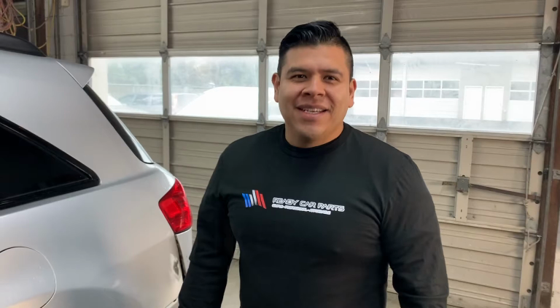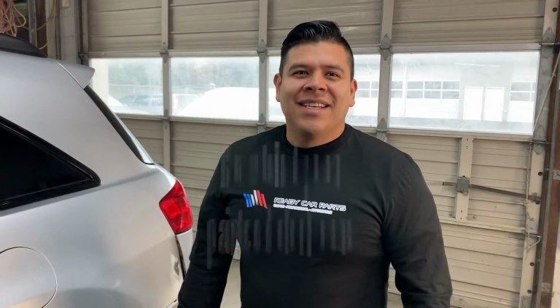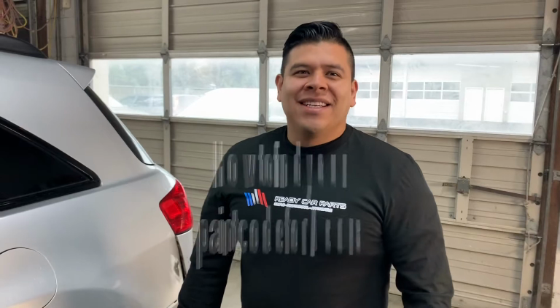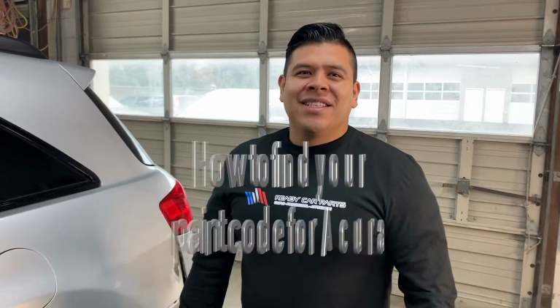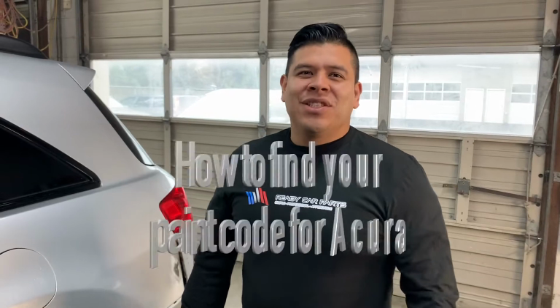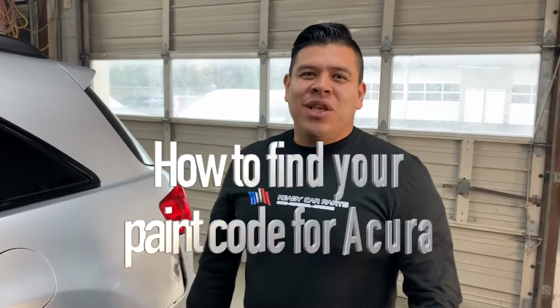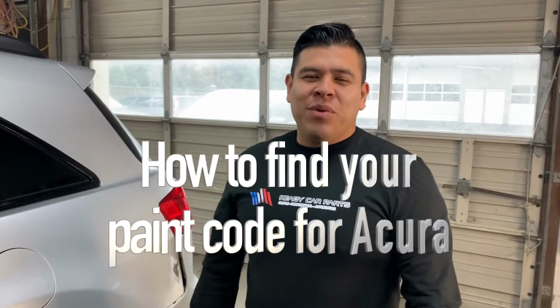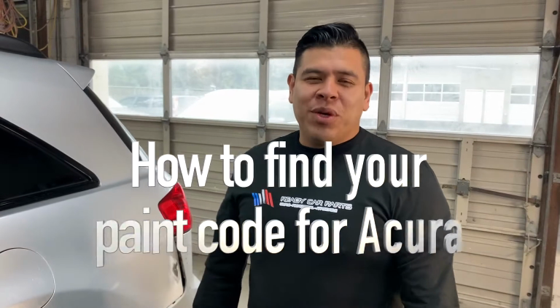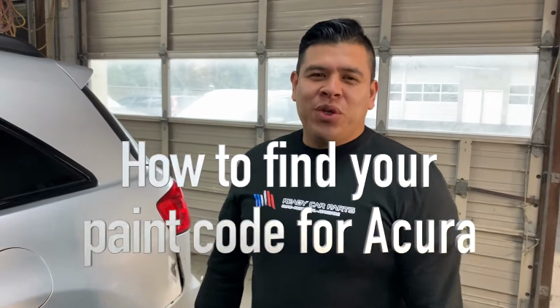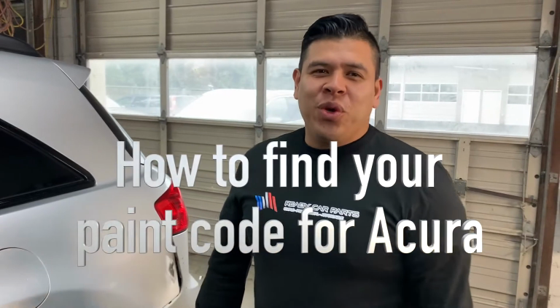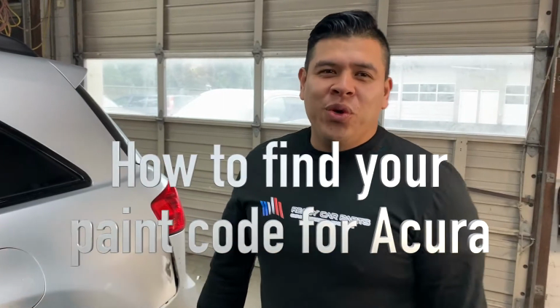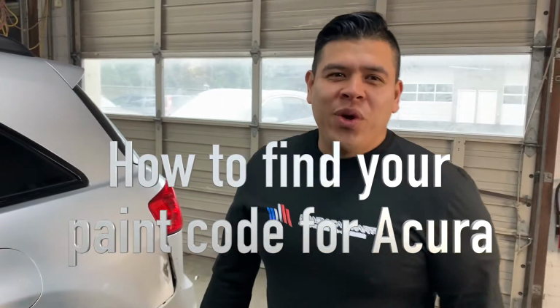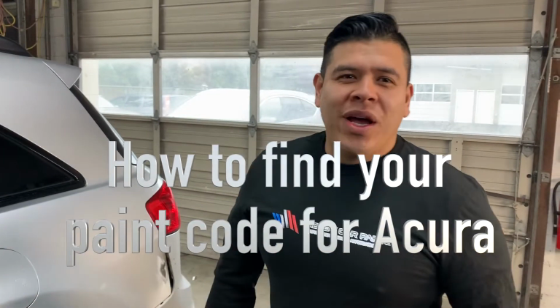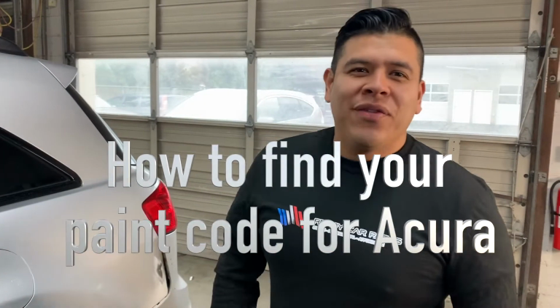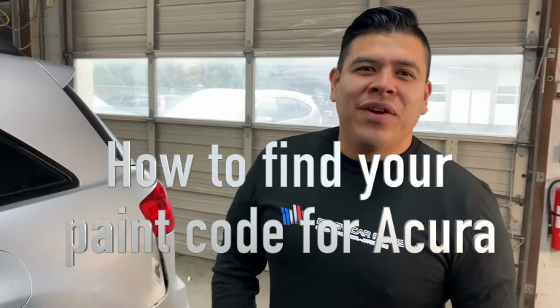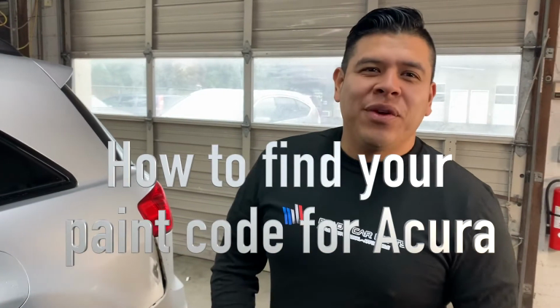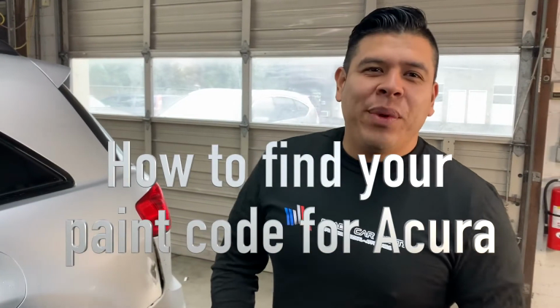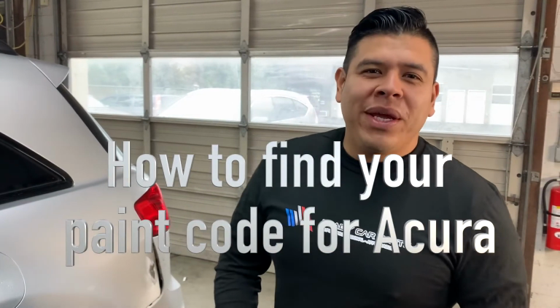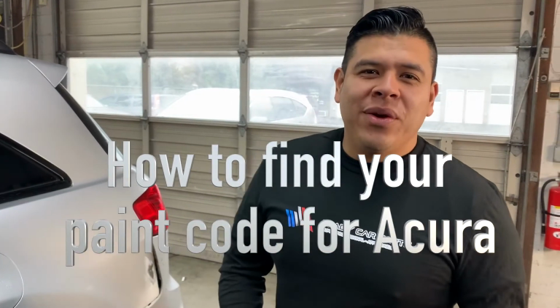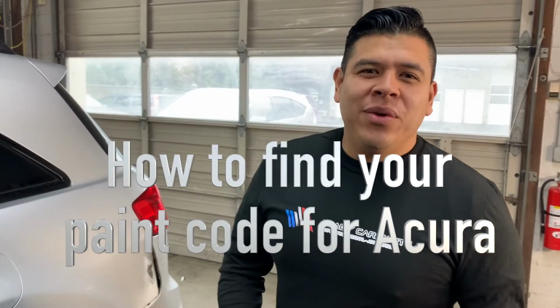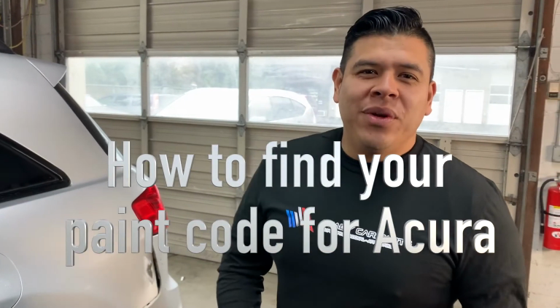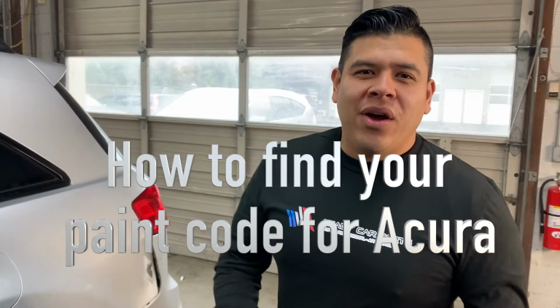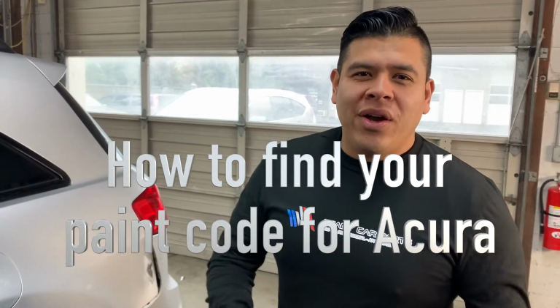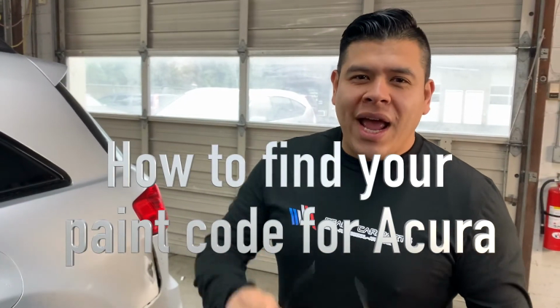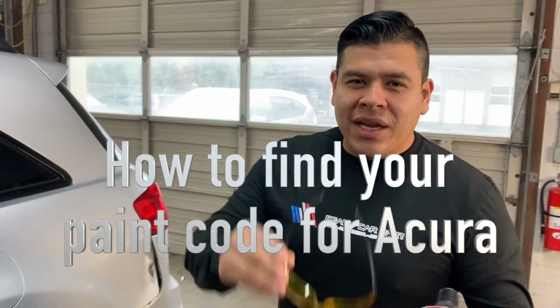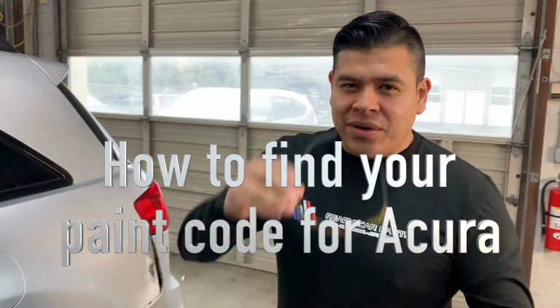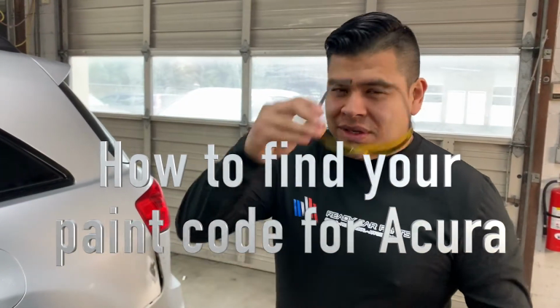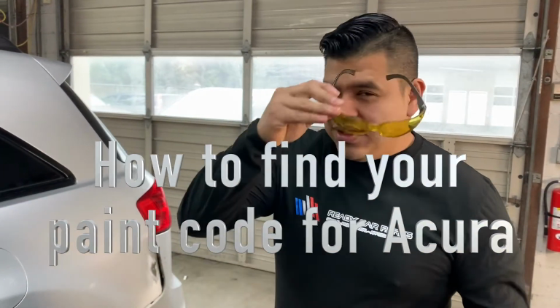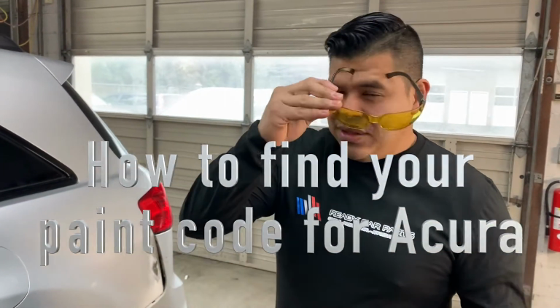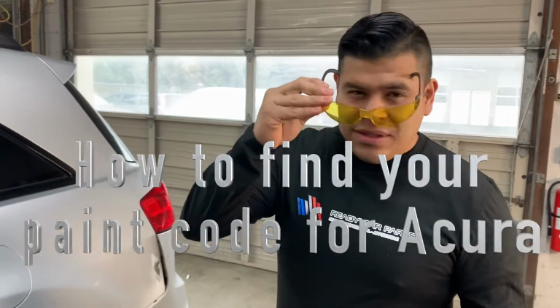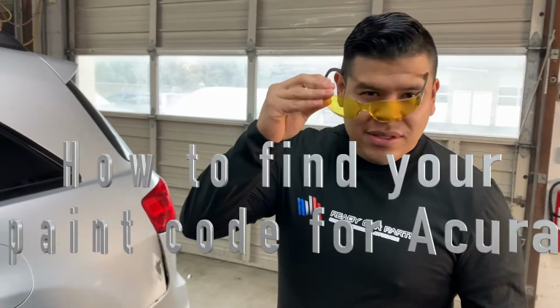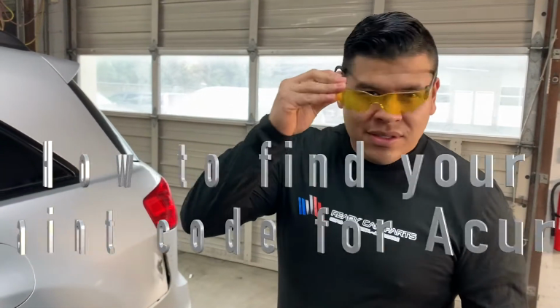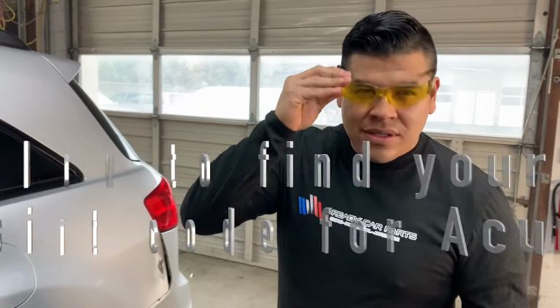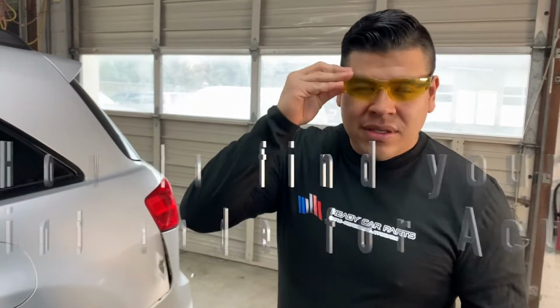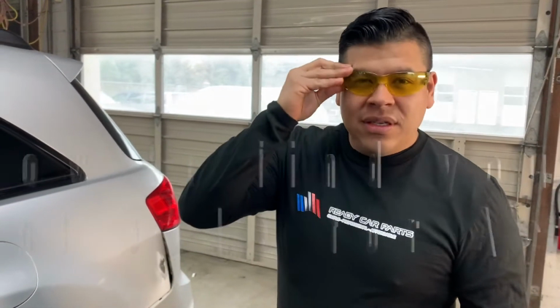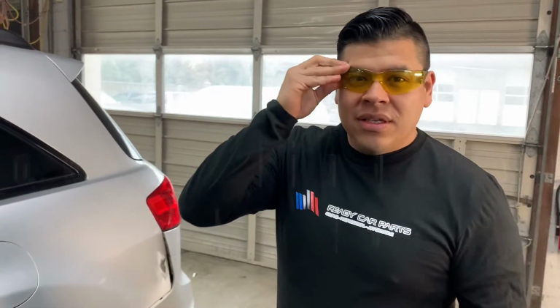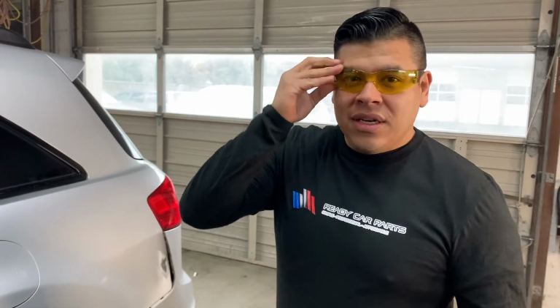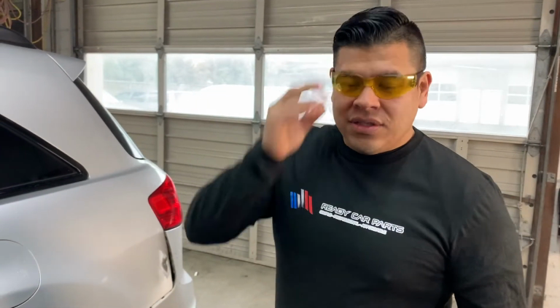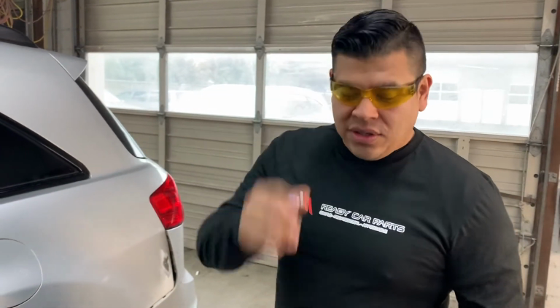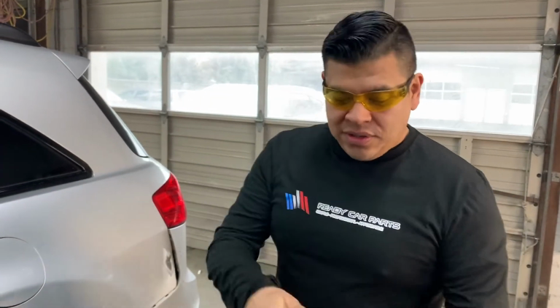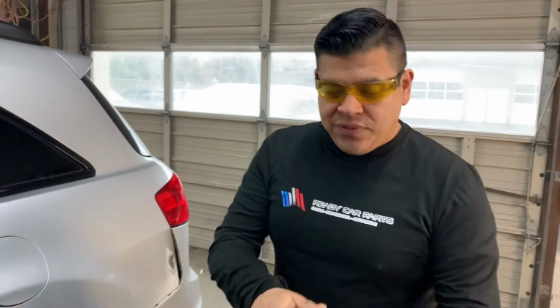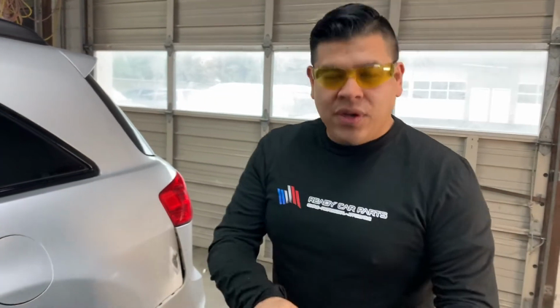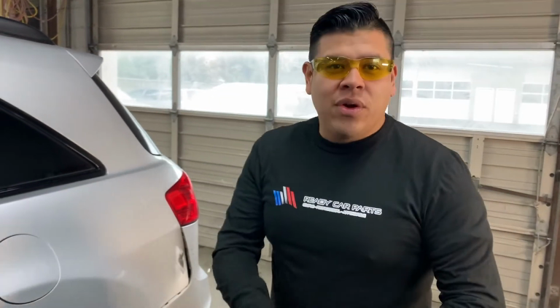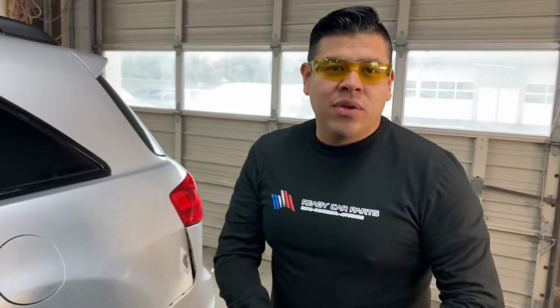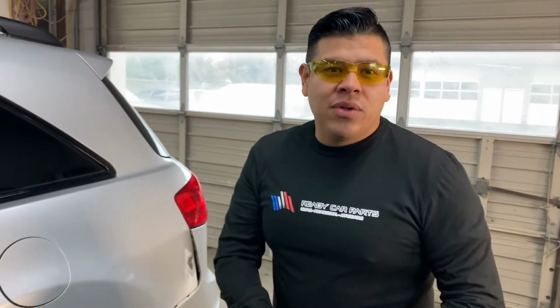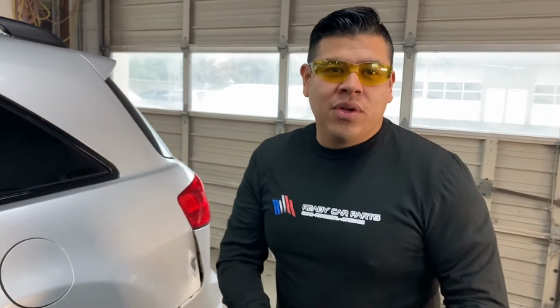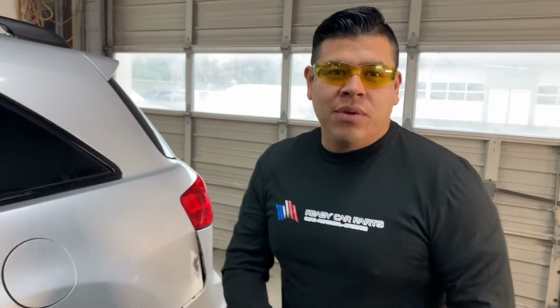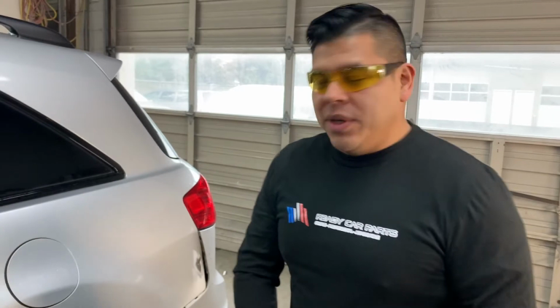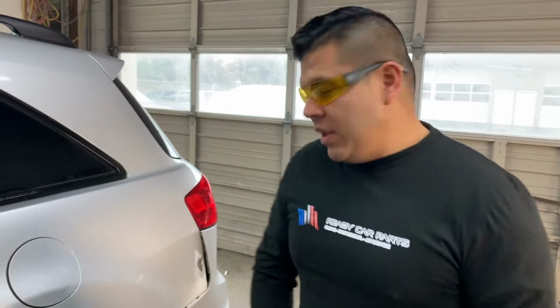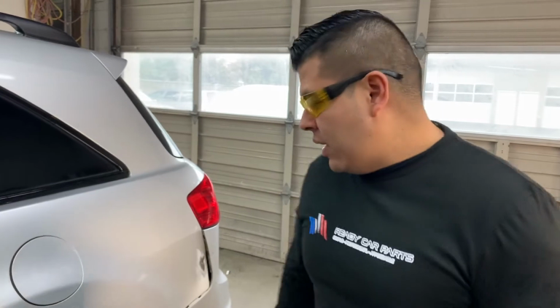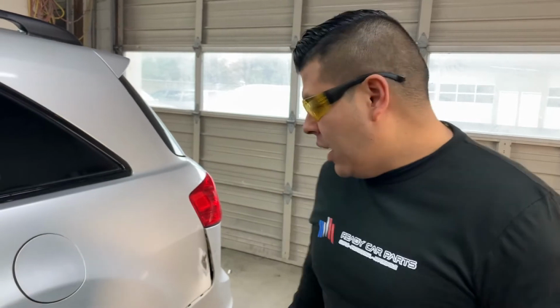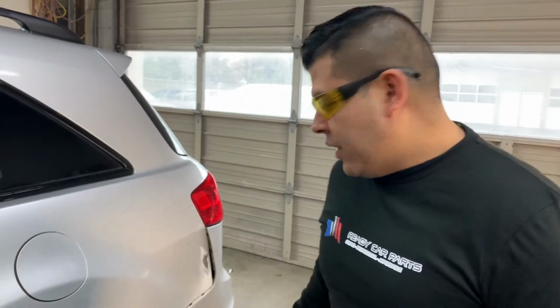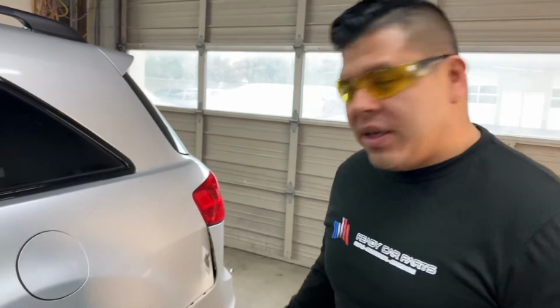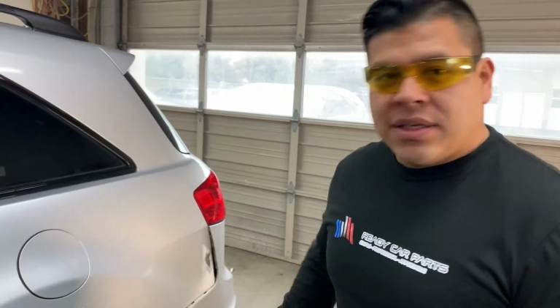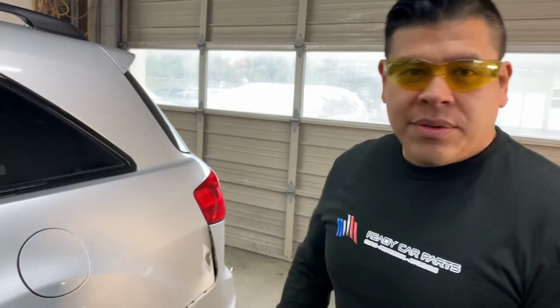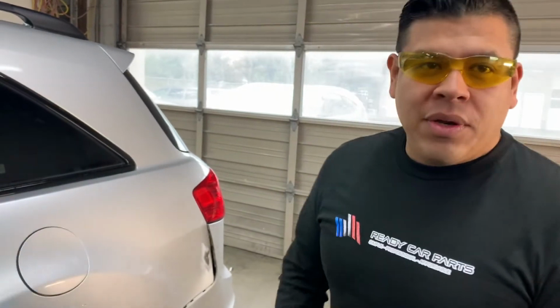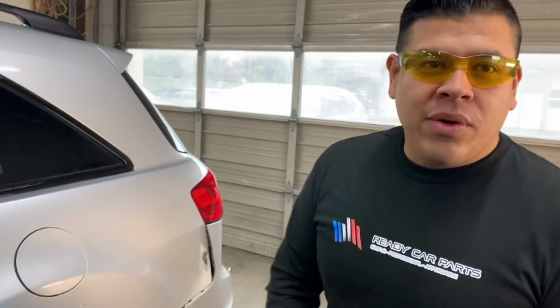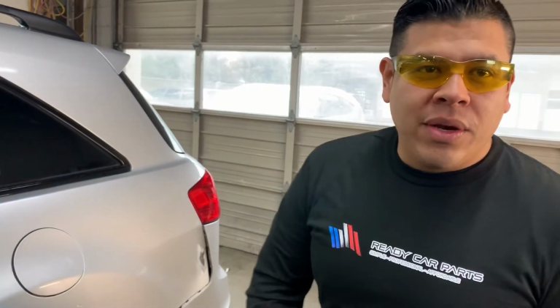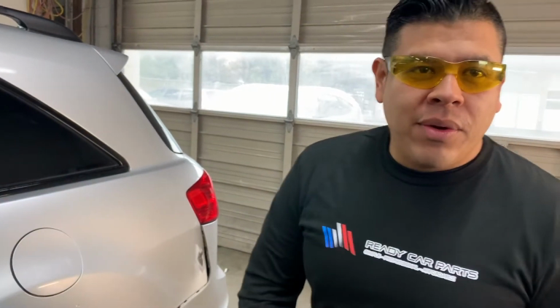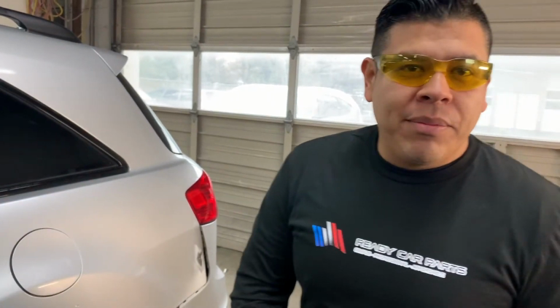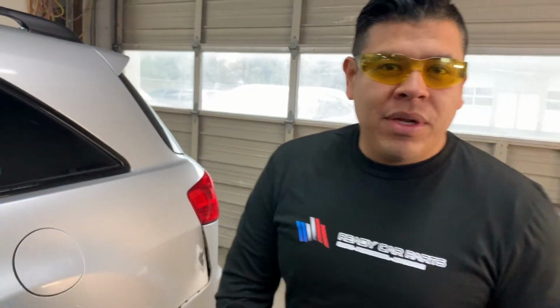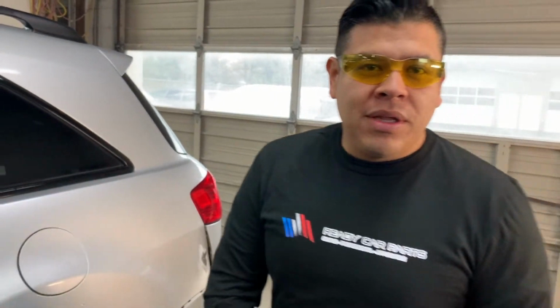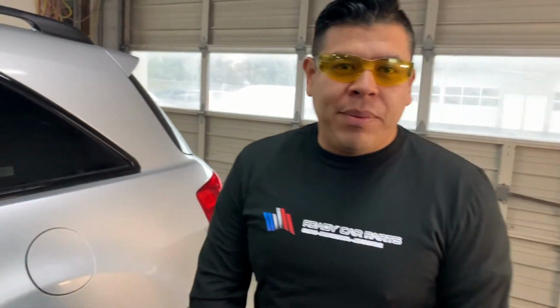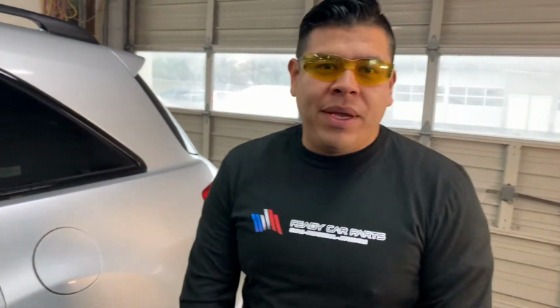Today we're going to show you how to find your paint coat on Acura. I saw this video on YouTube and I think it's going to be located right beneath the paint.